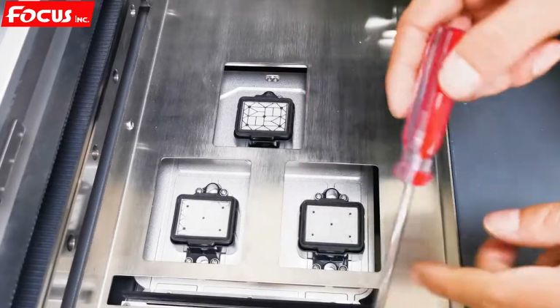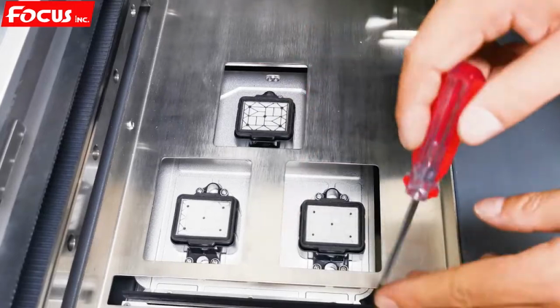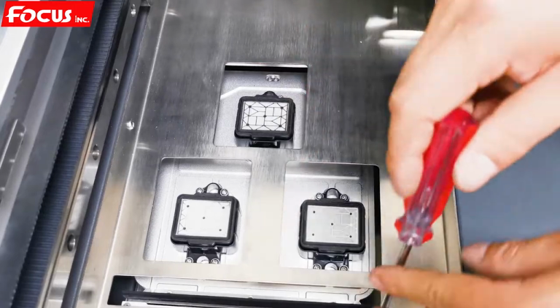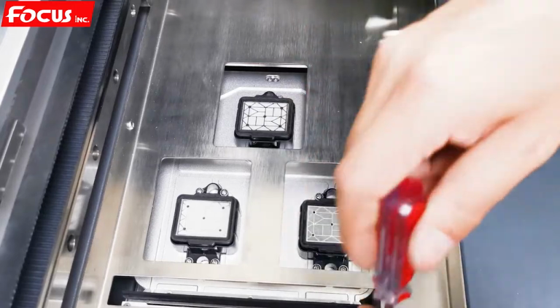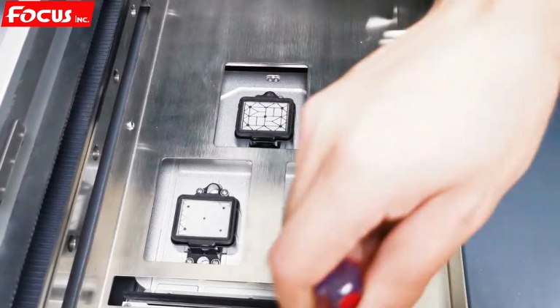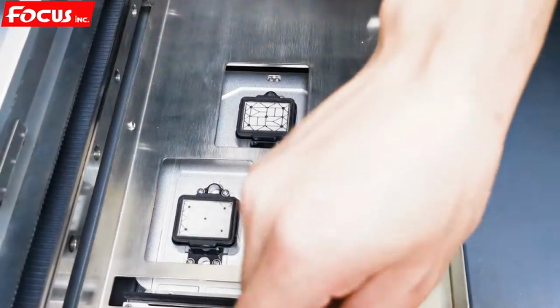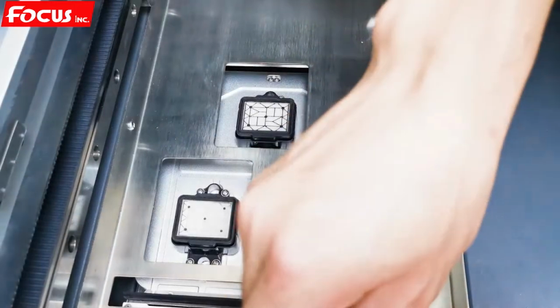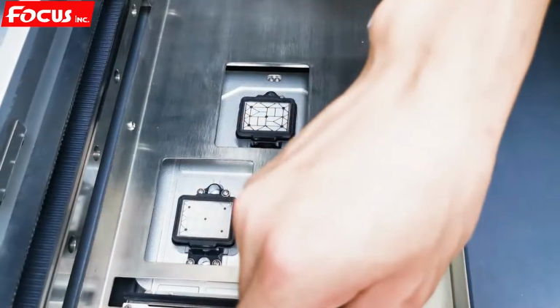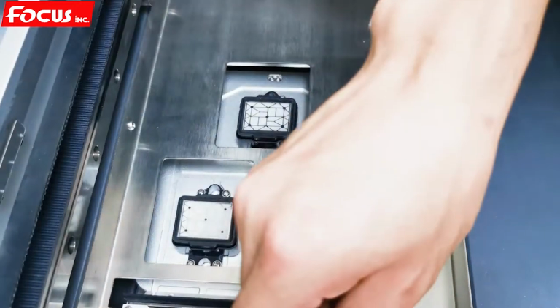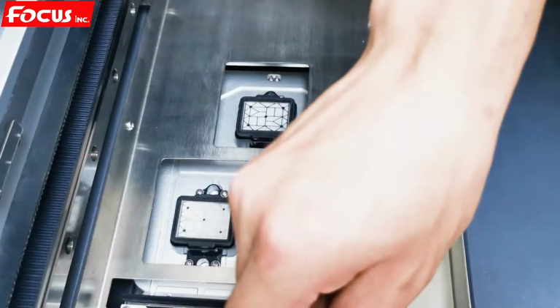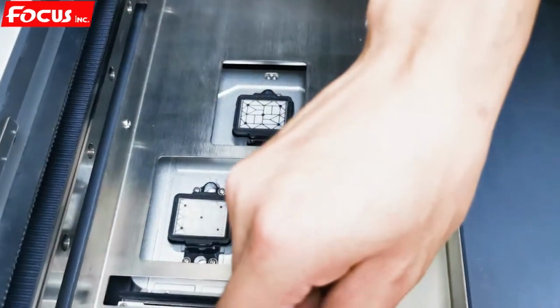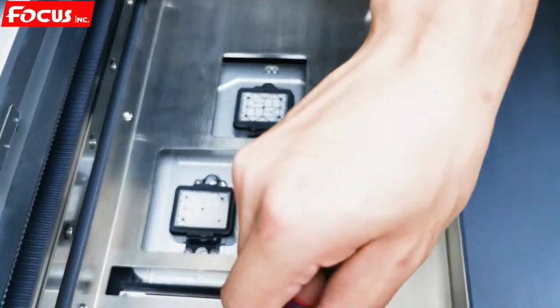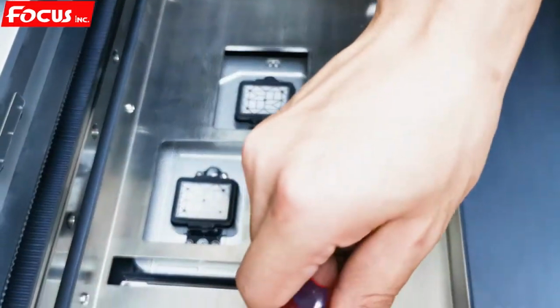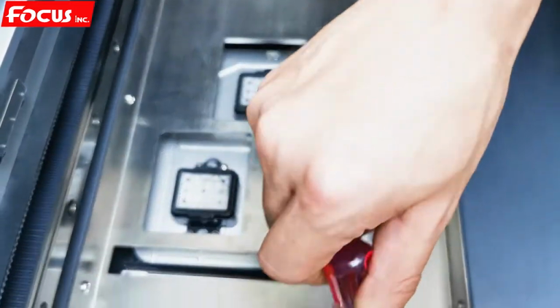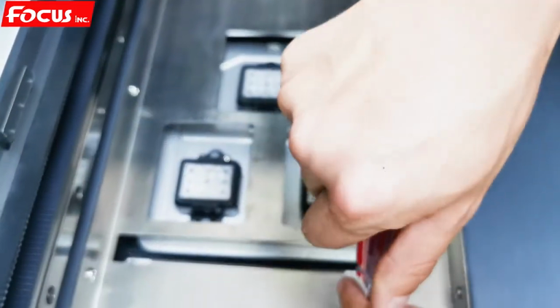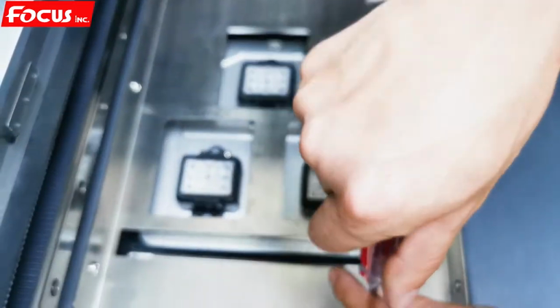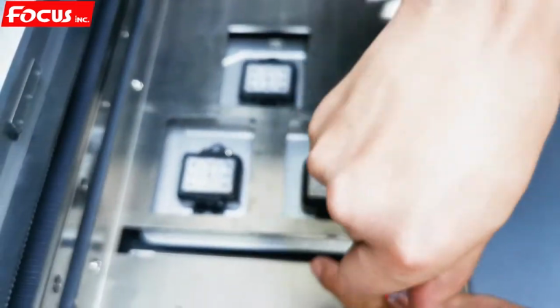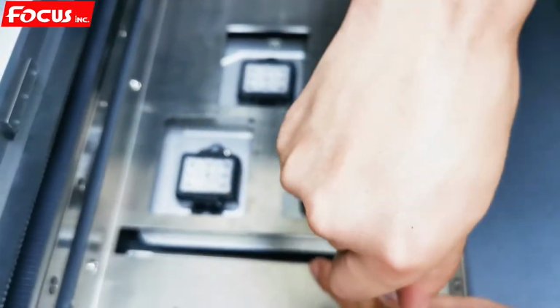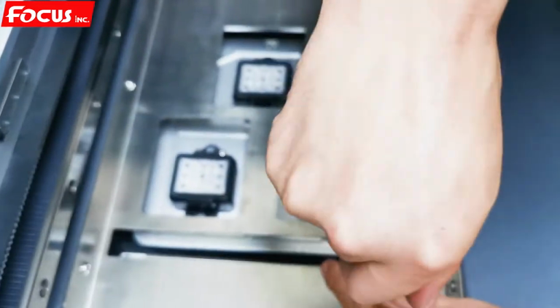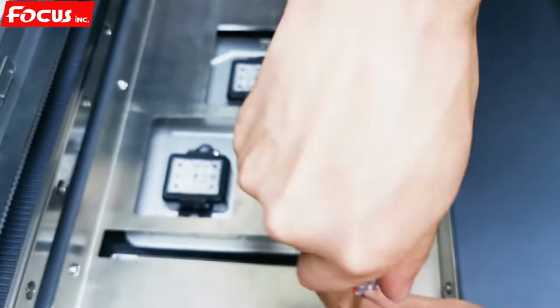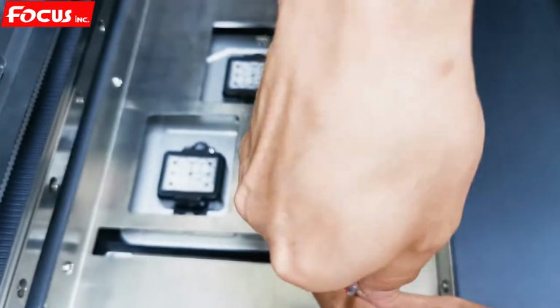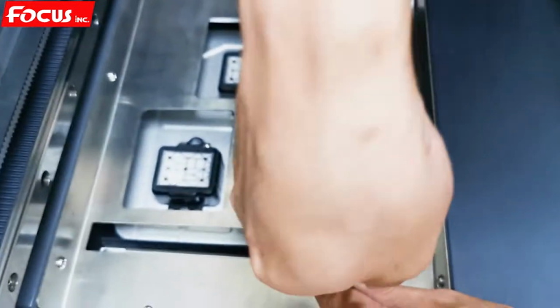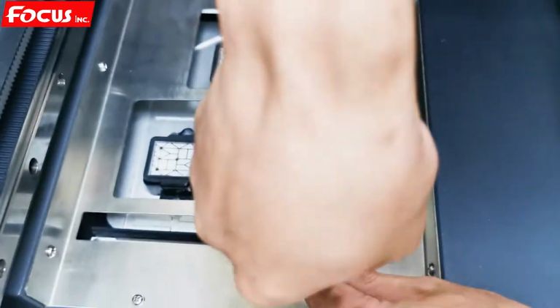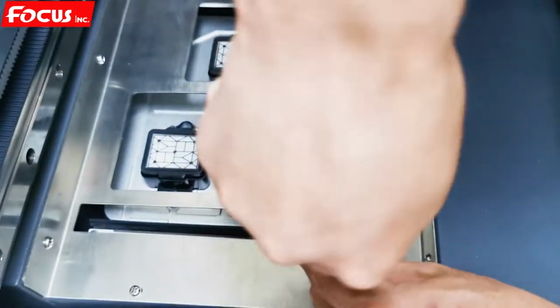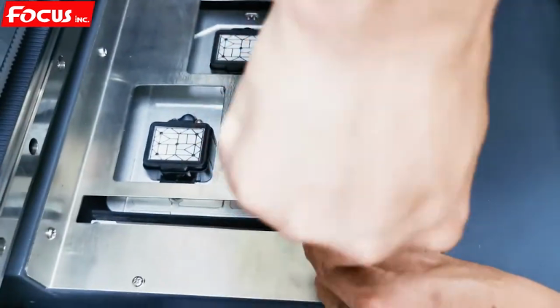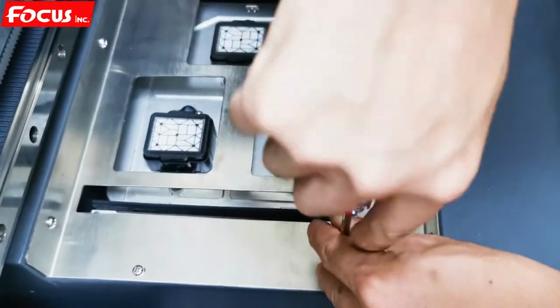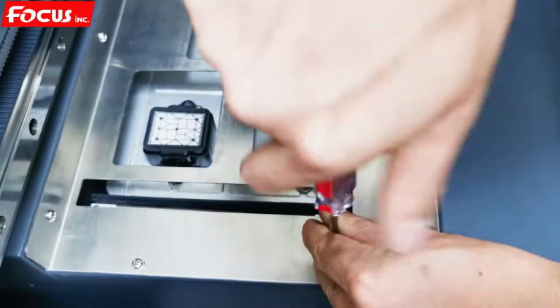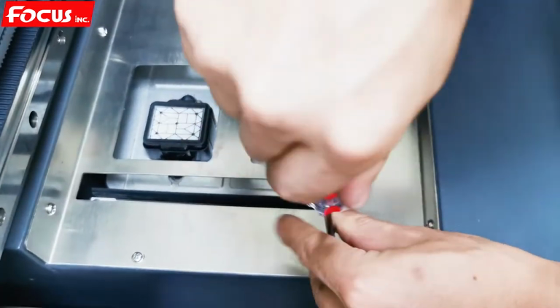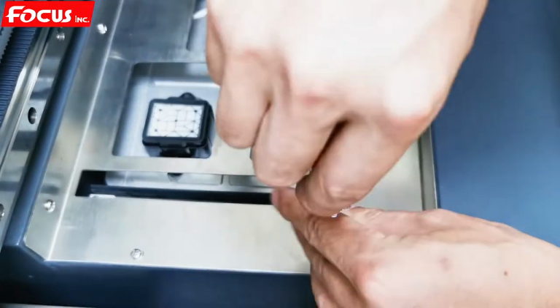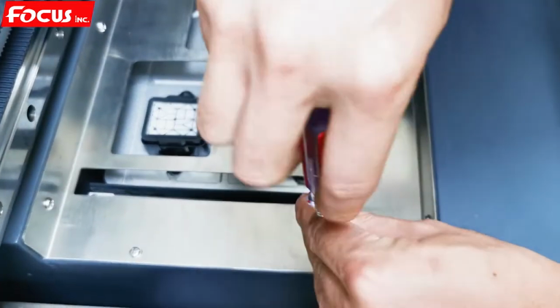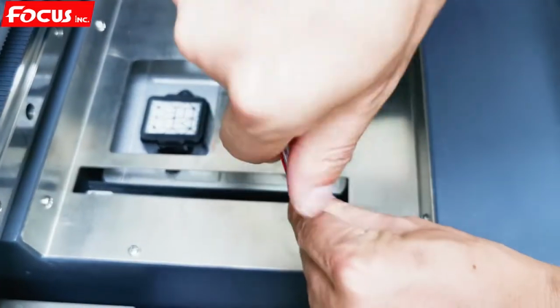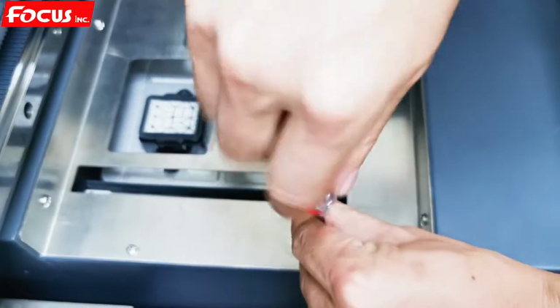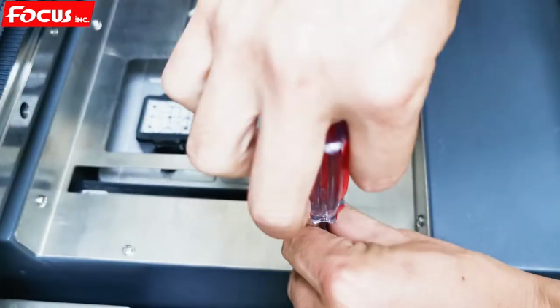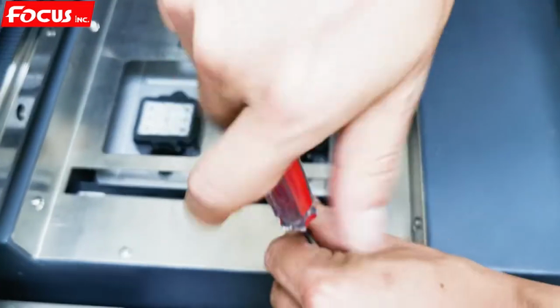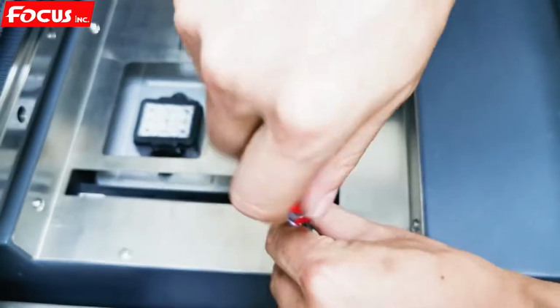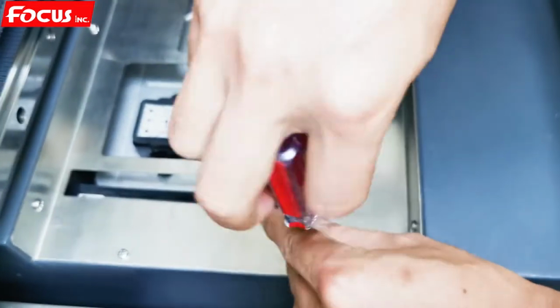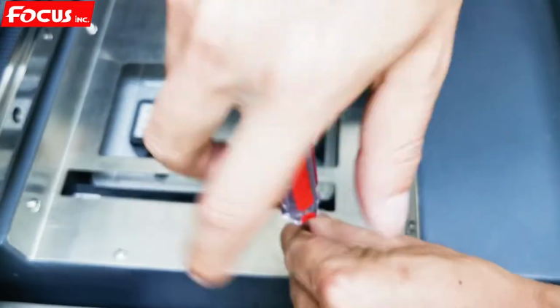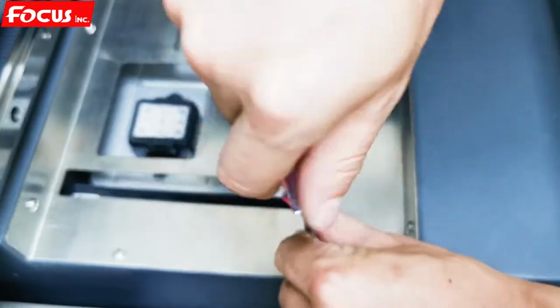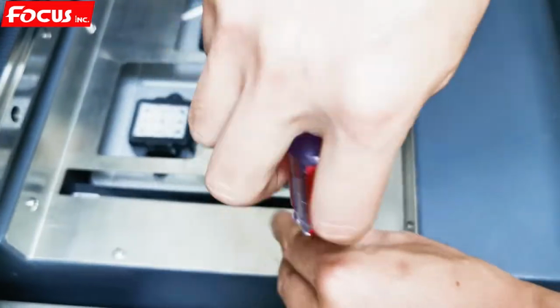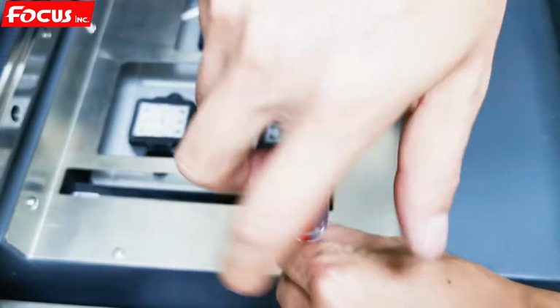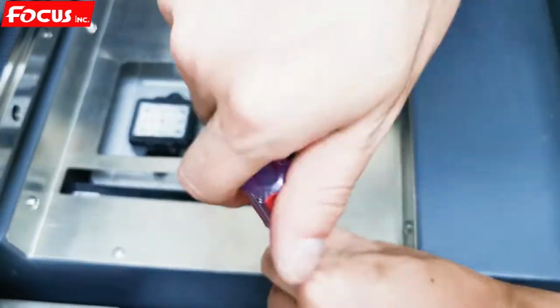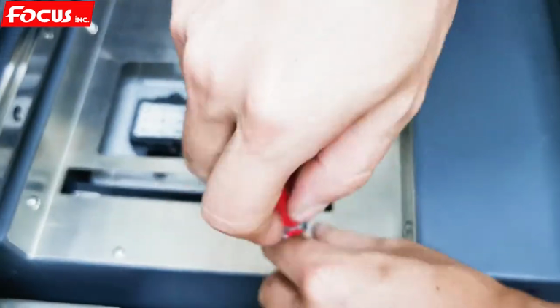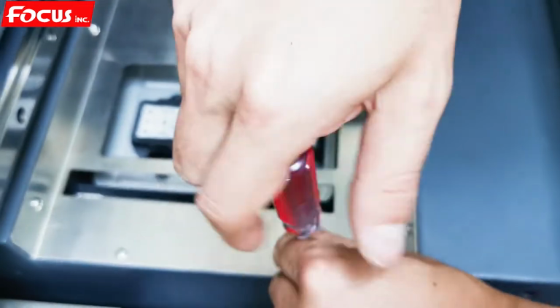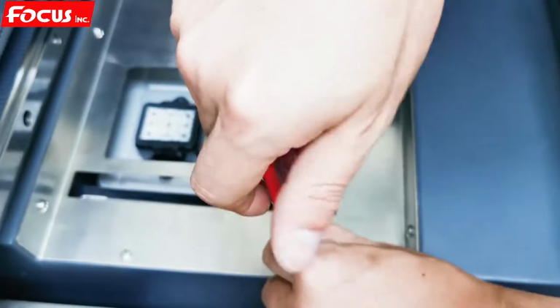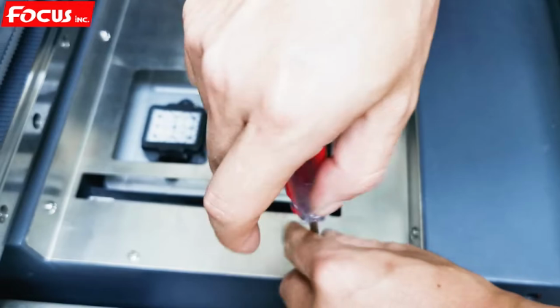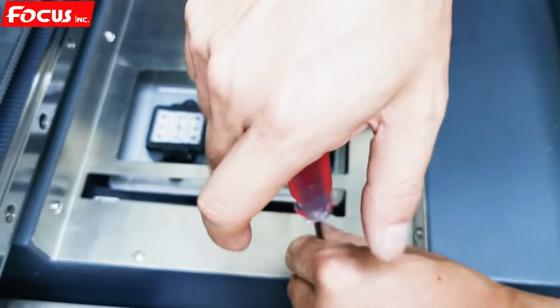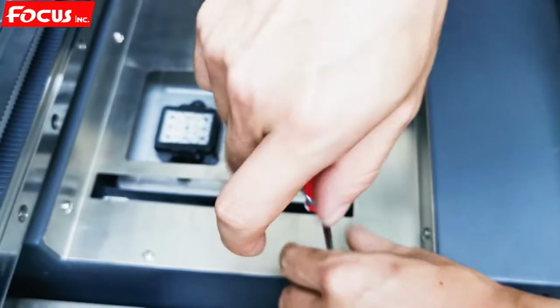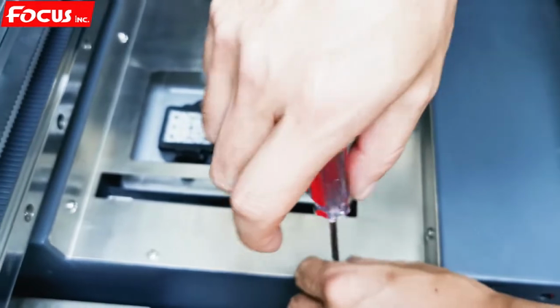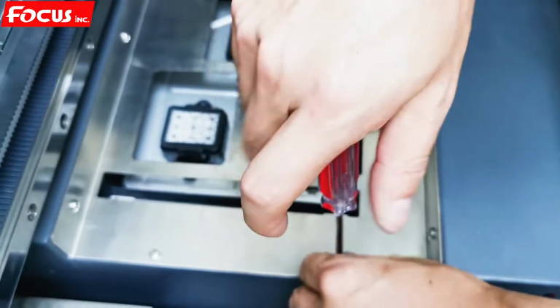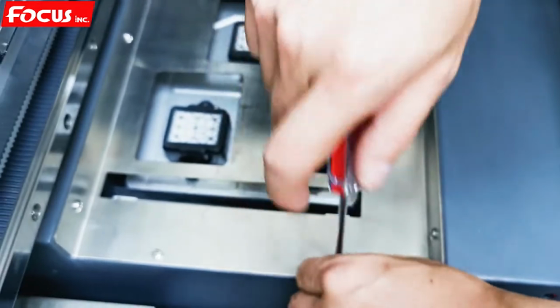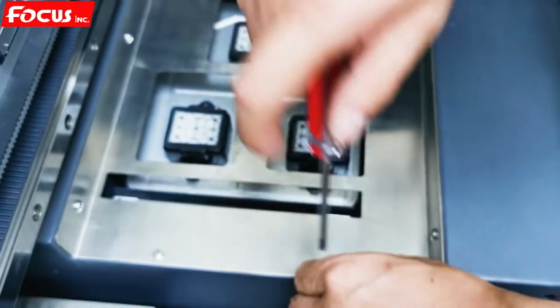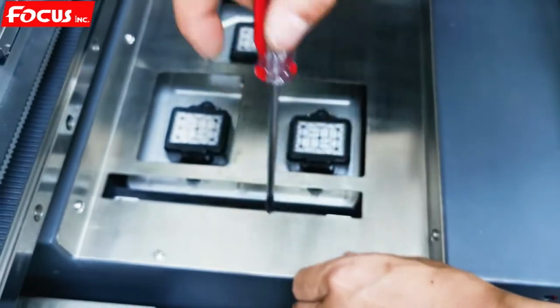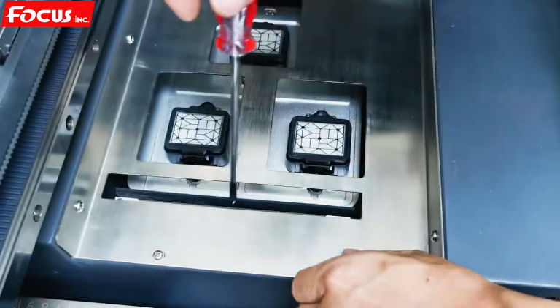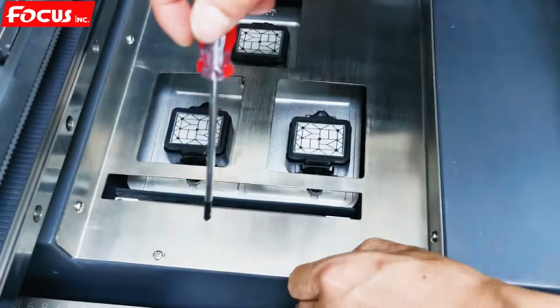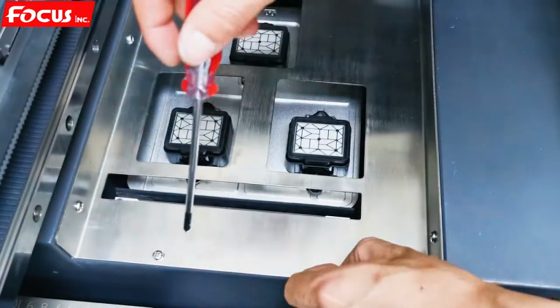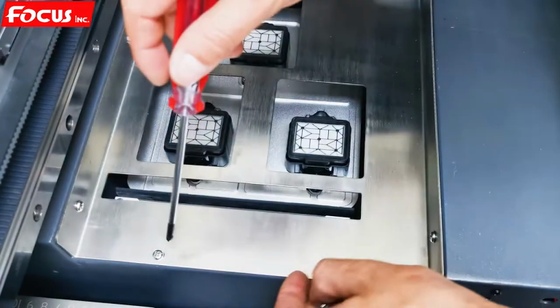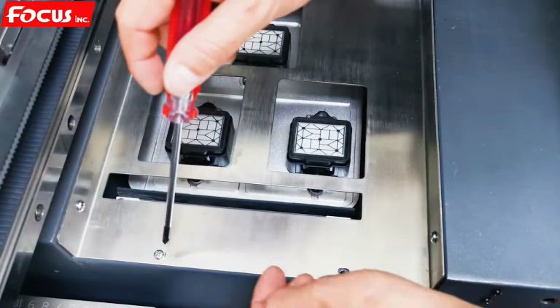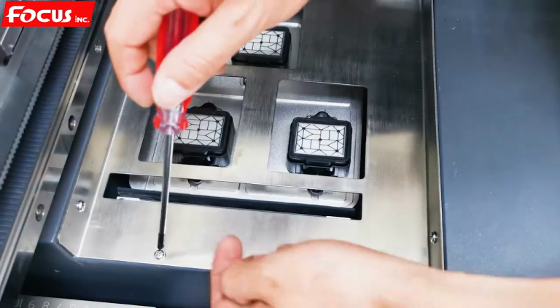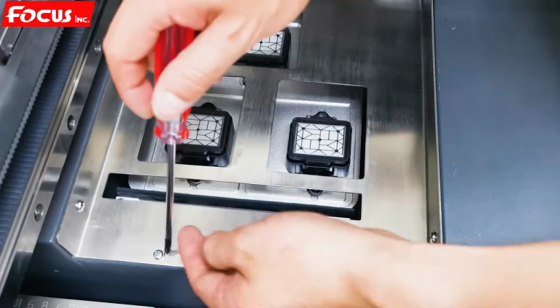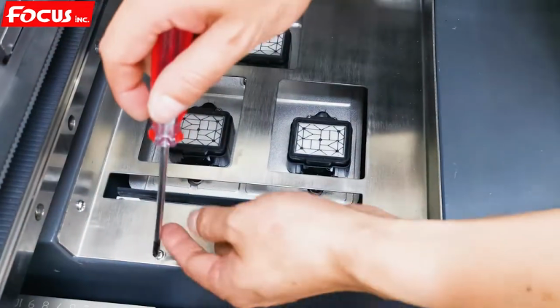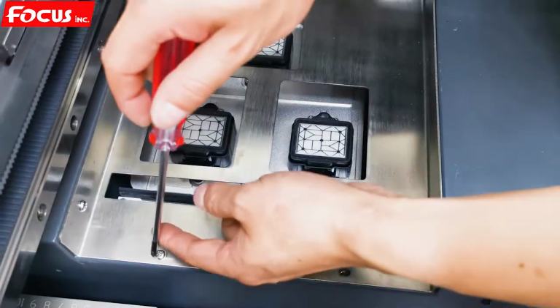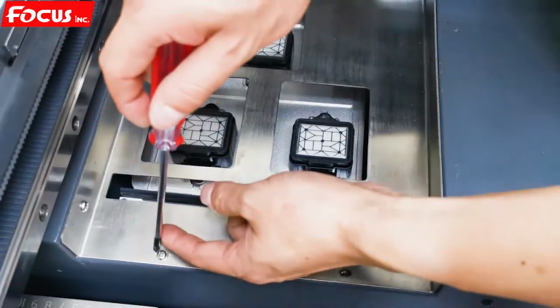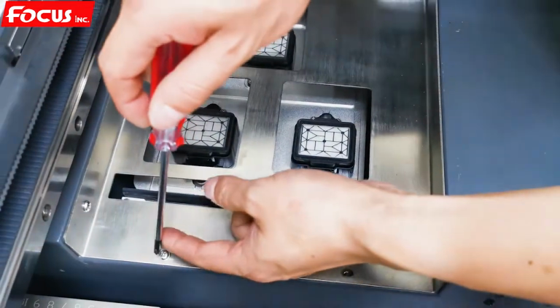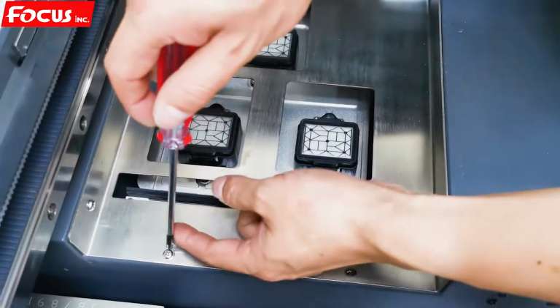So we can remove the cover by loosening the screw to open the front cover.